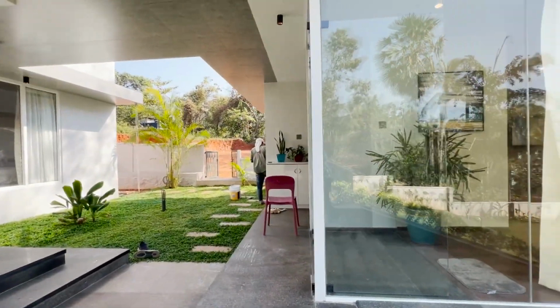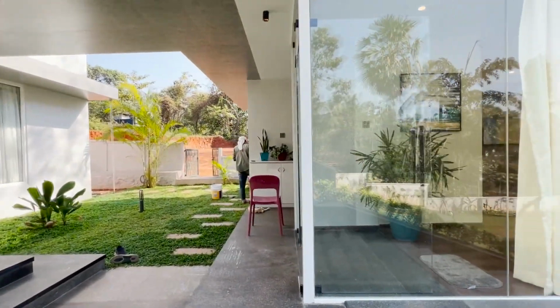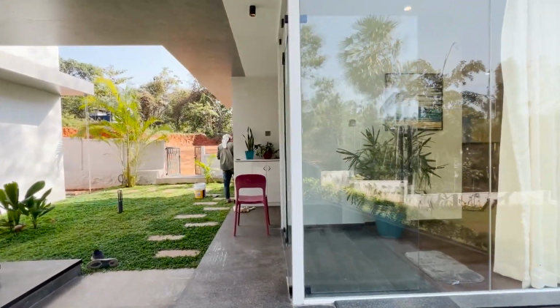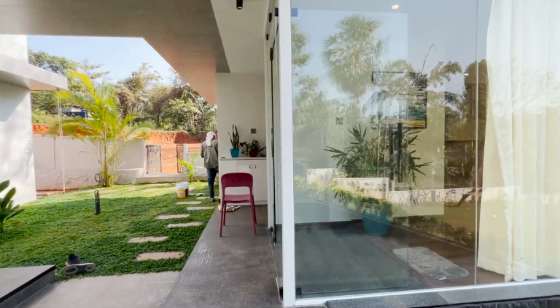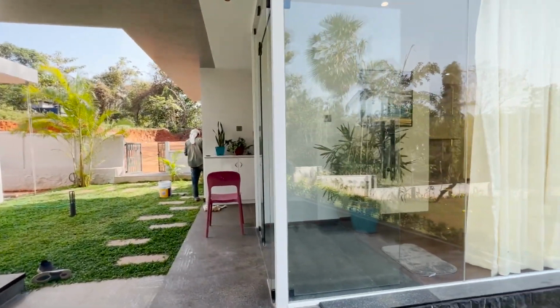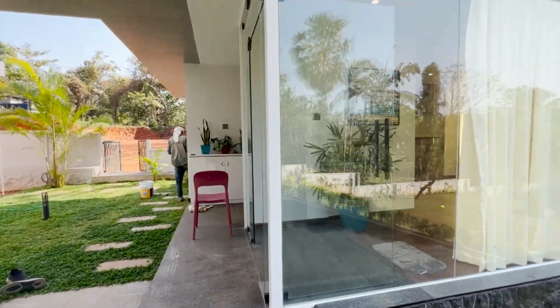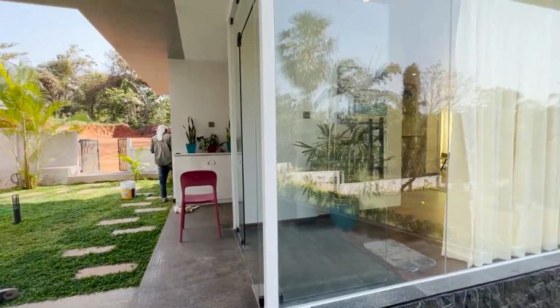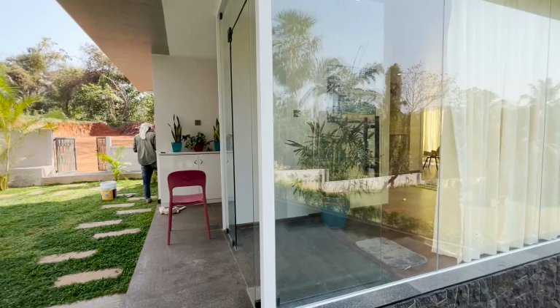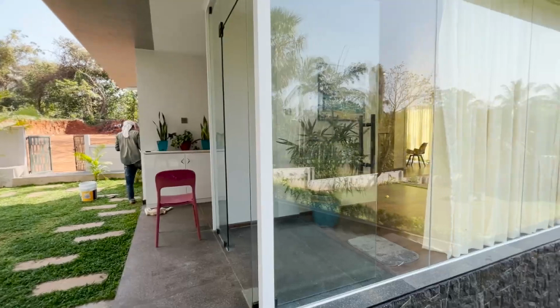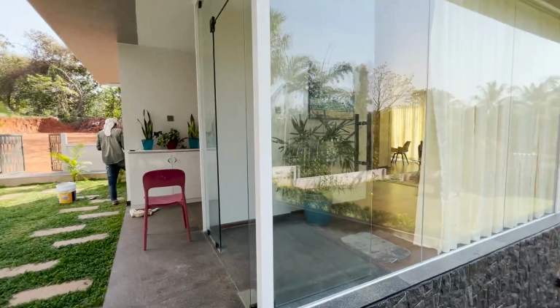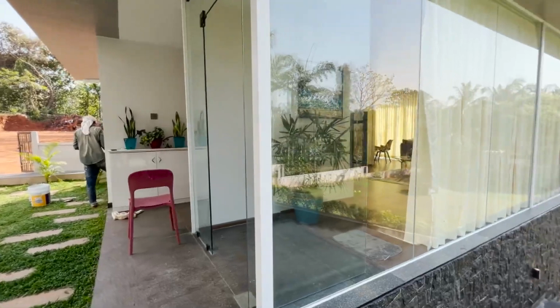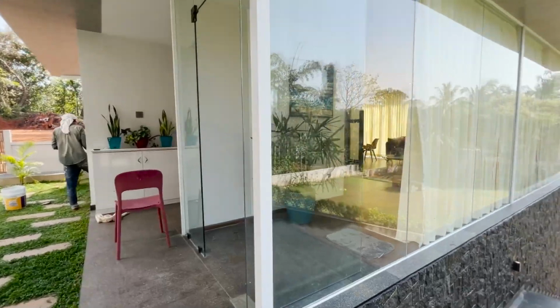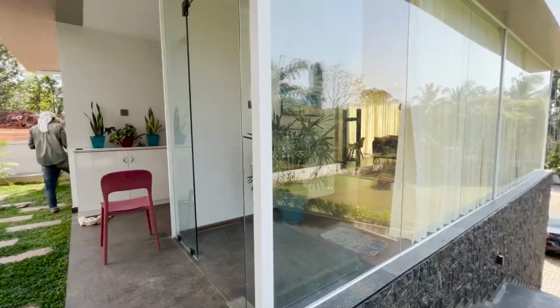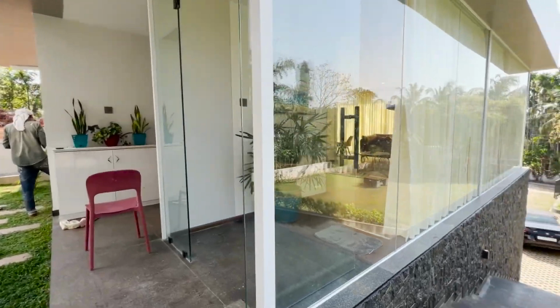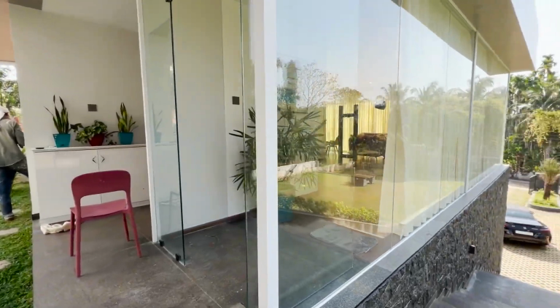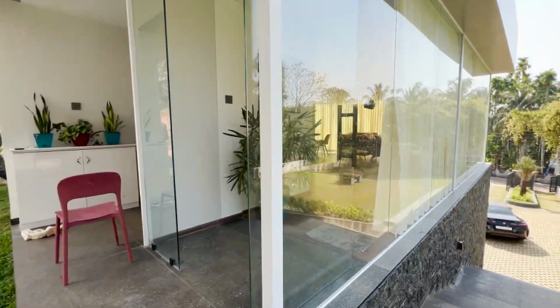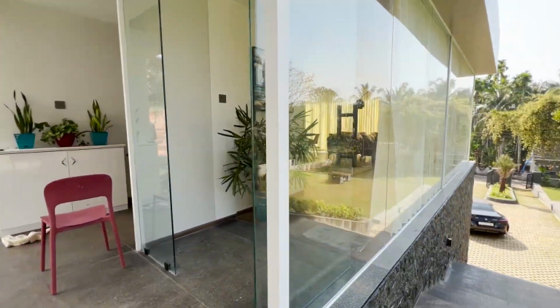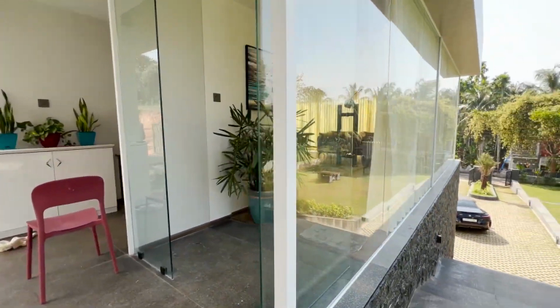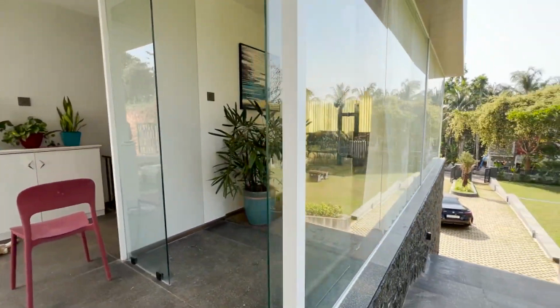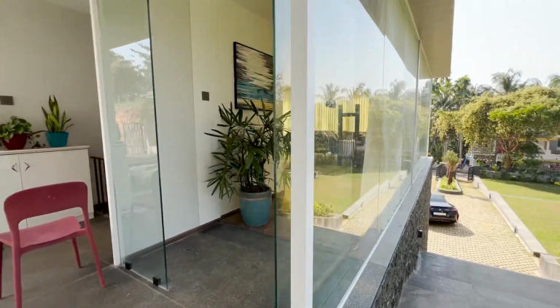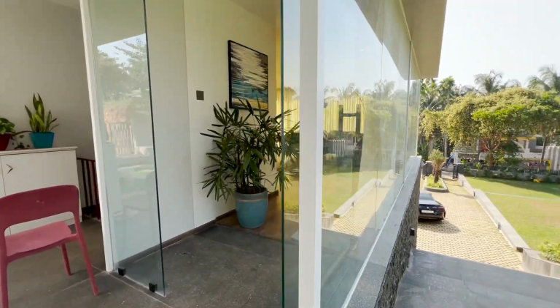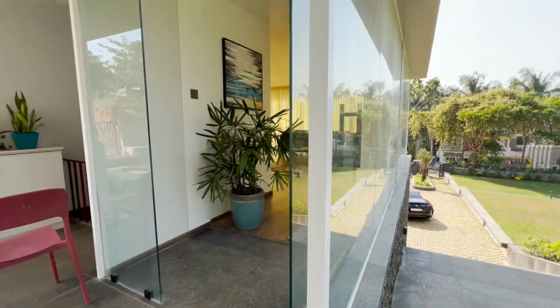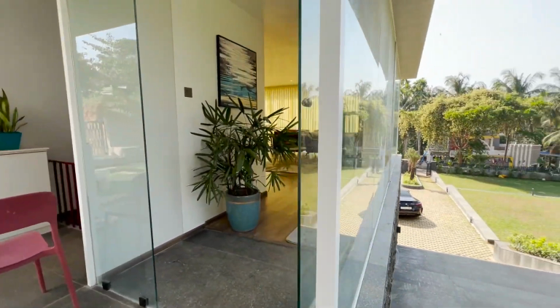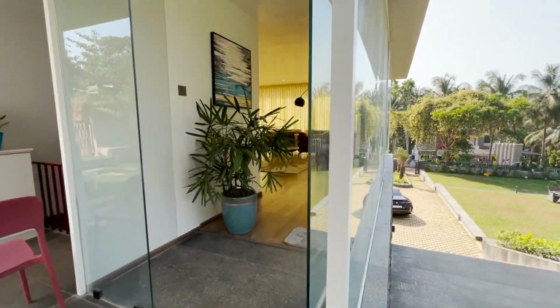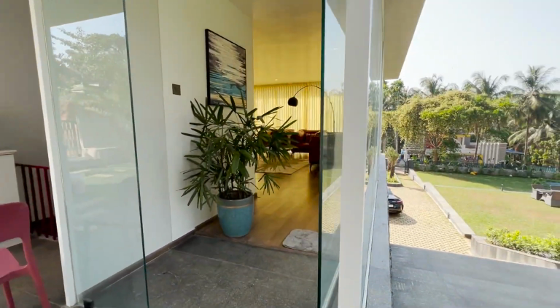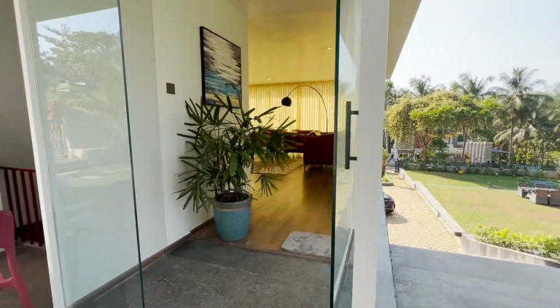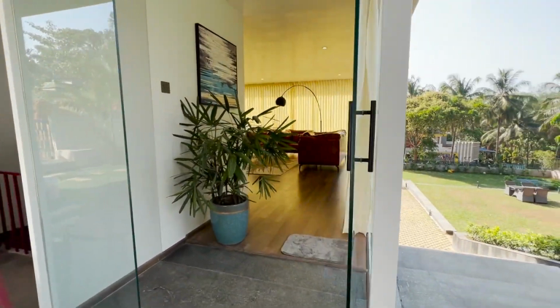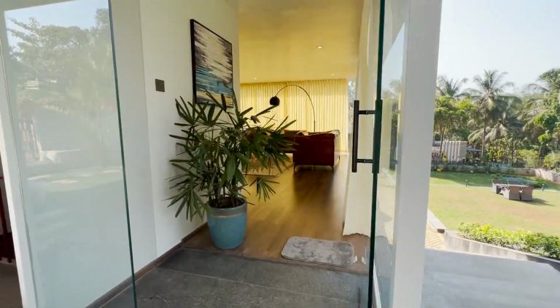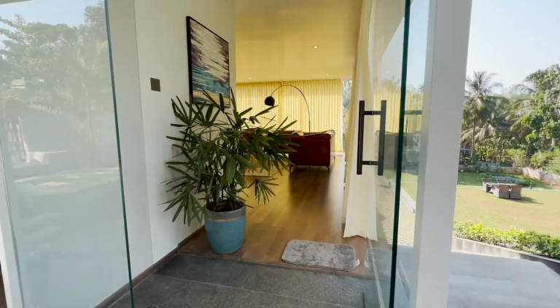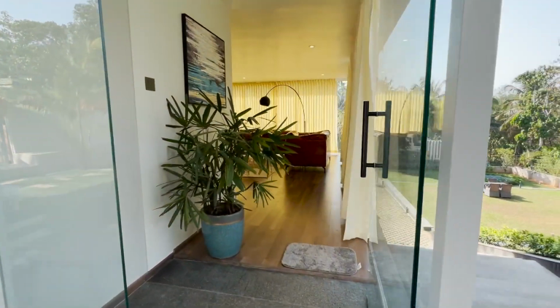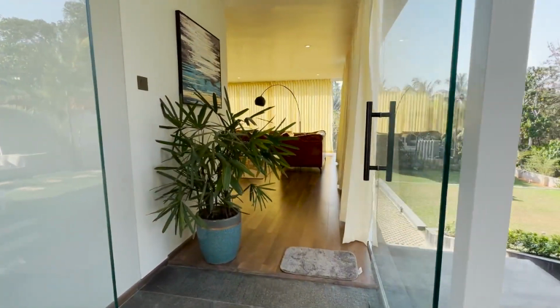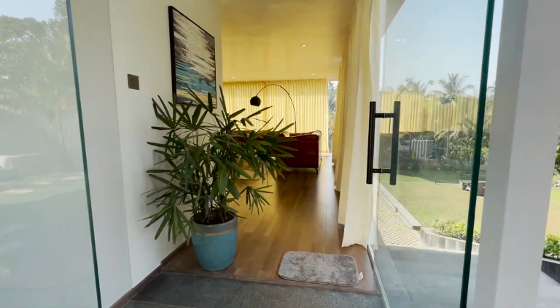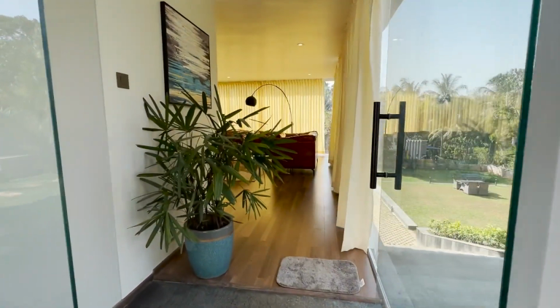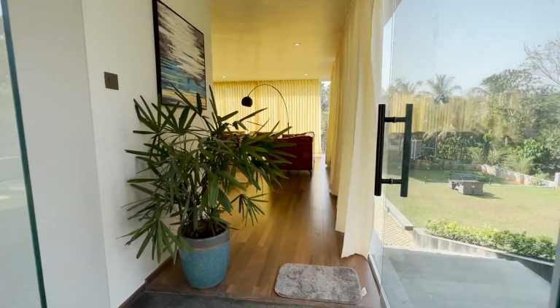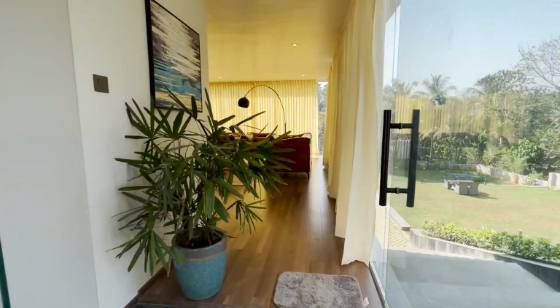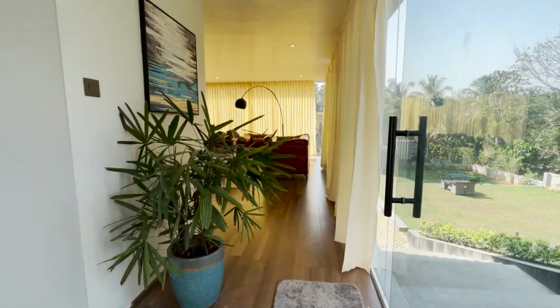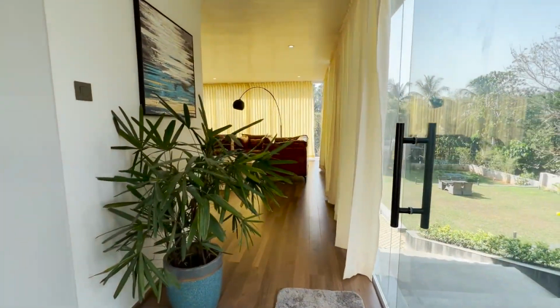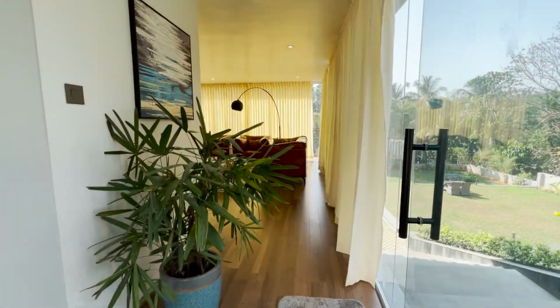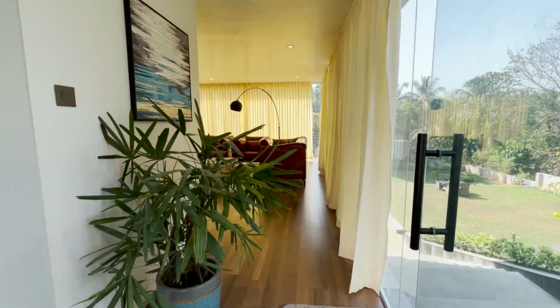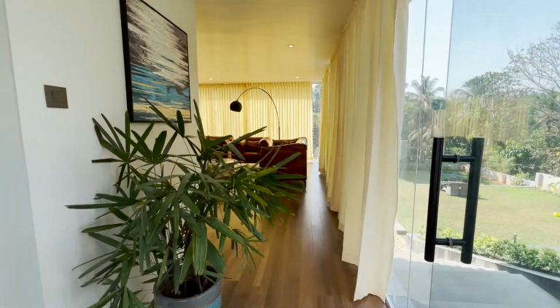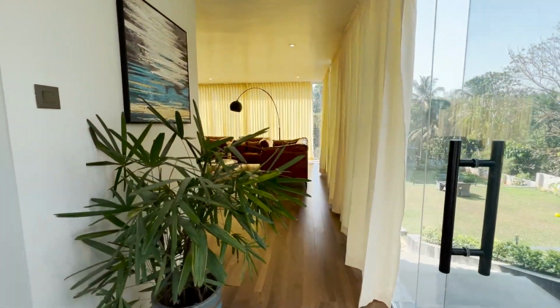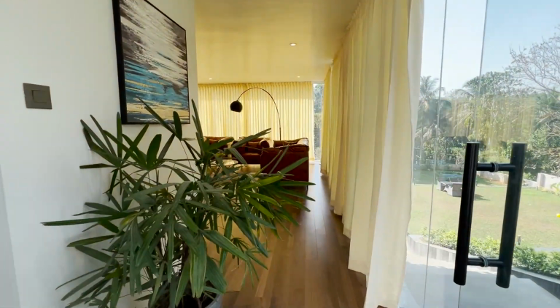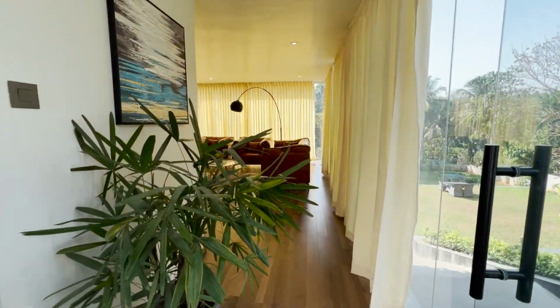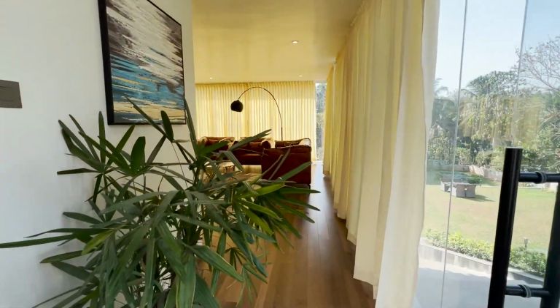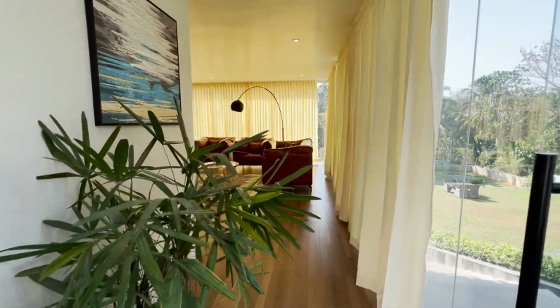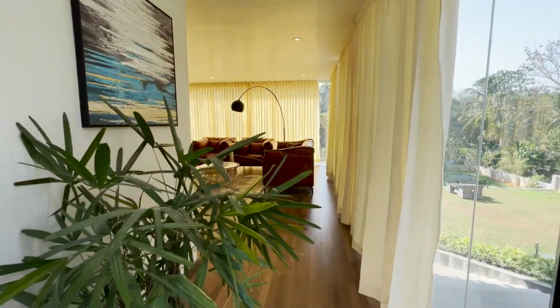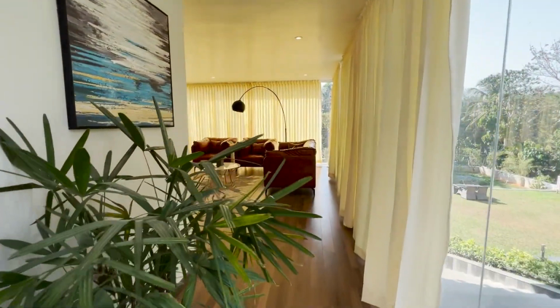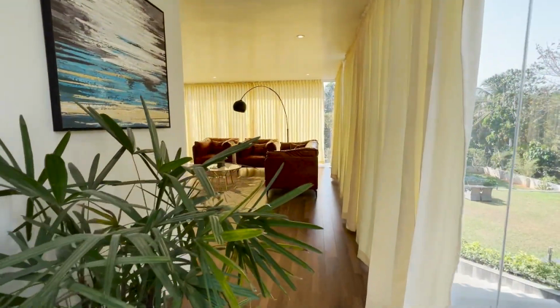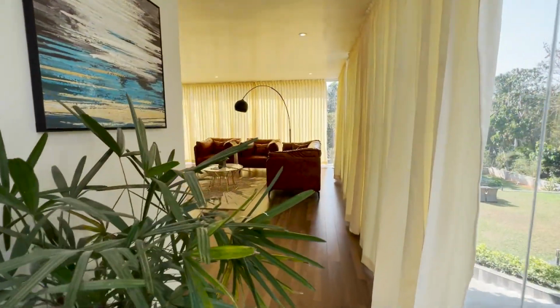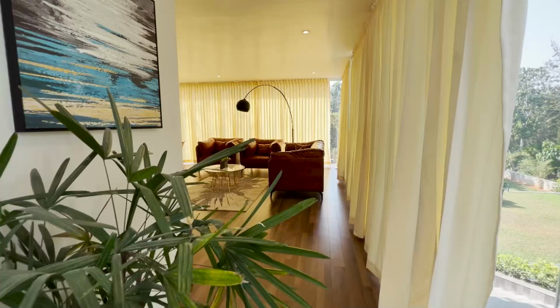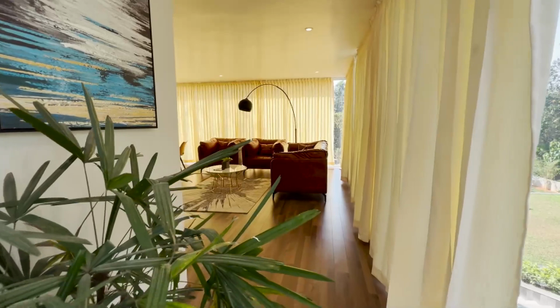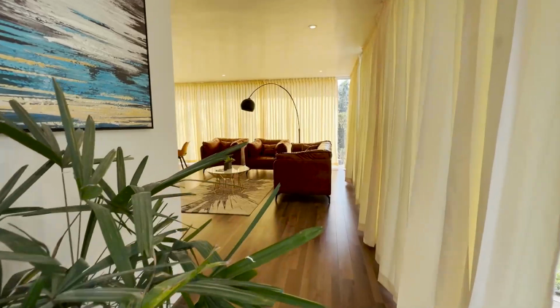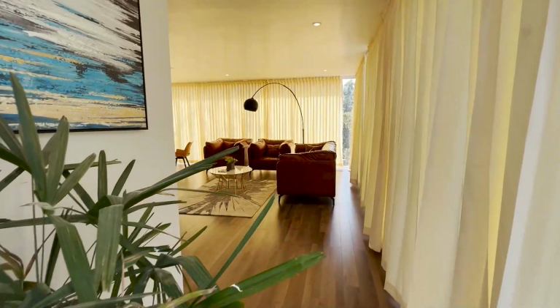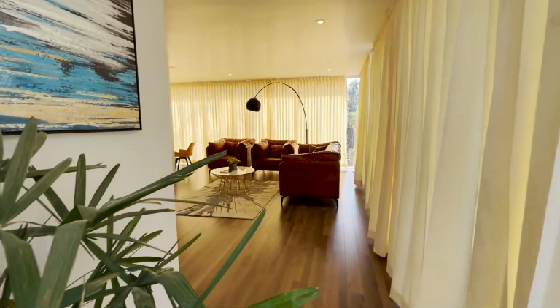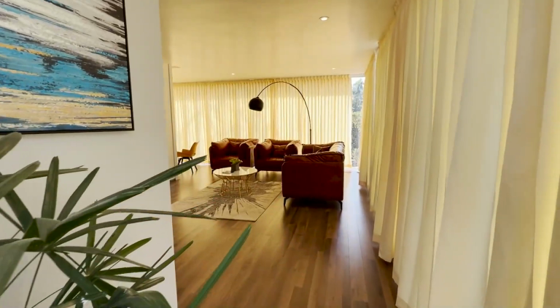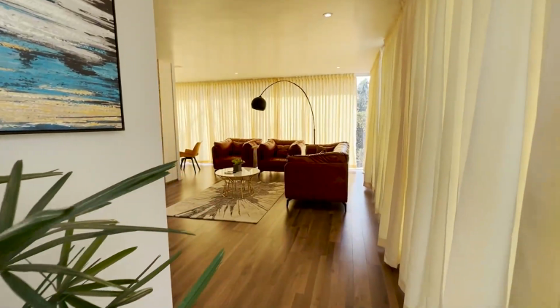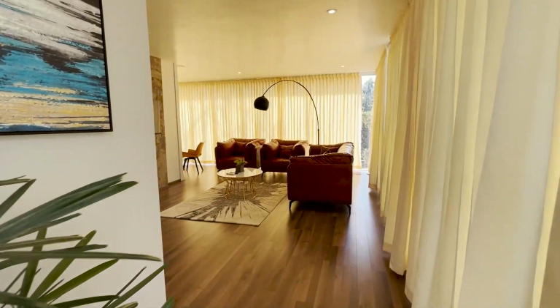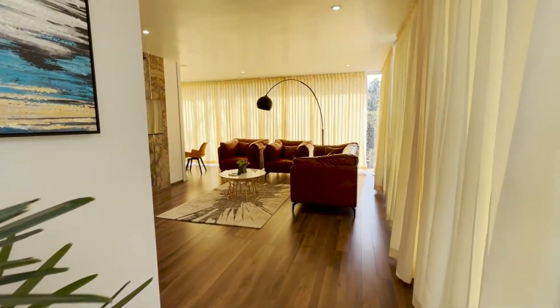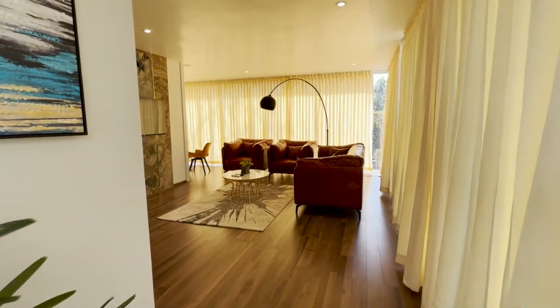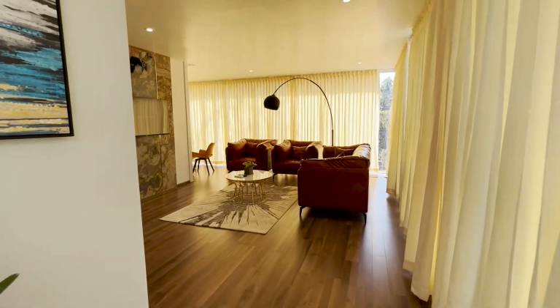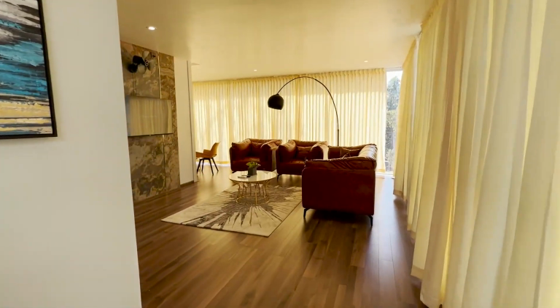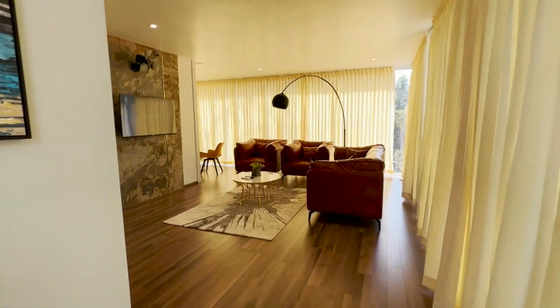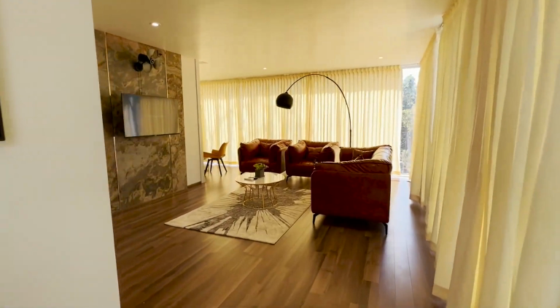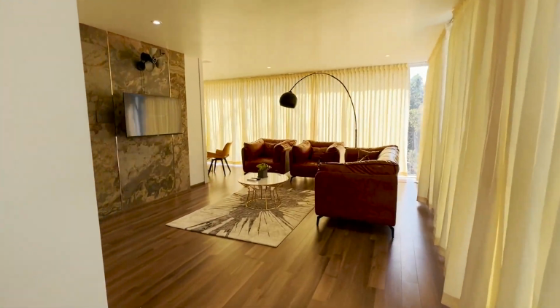This office room is a little away from the outside of the house. Seating areas and TV units are provided here.